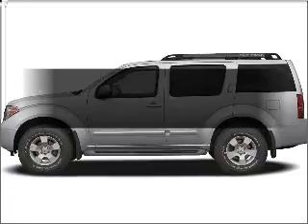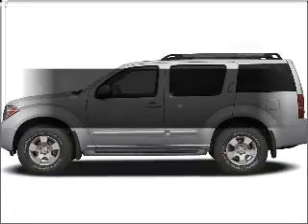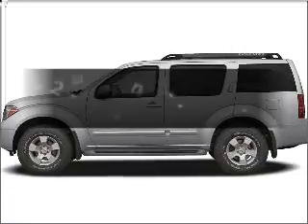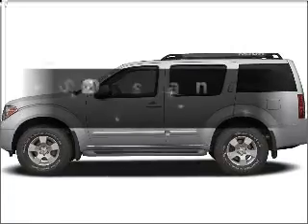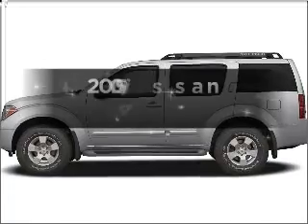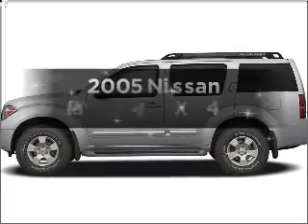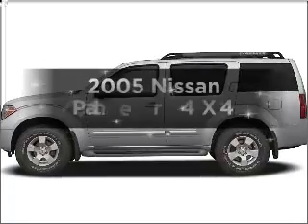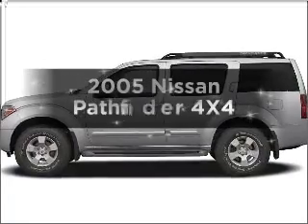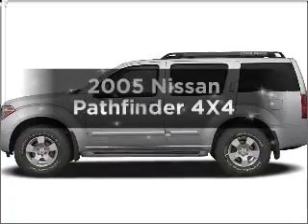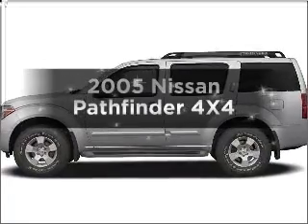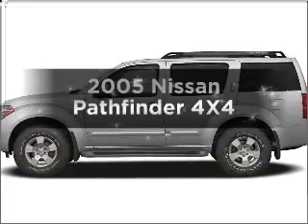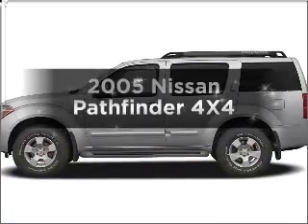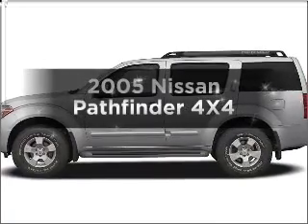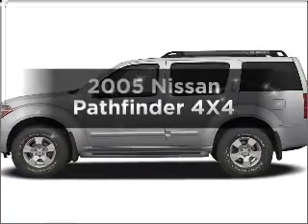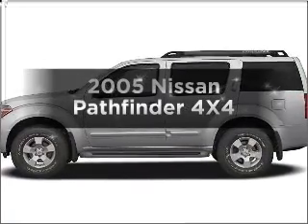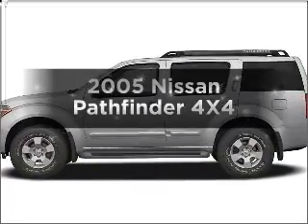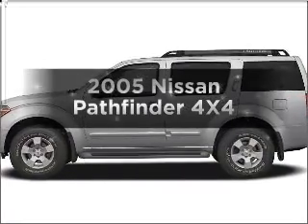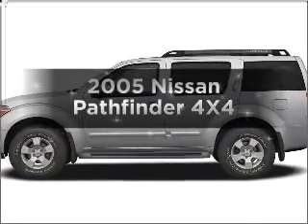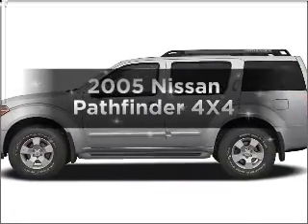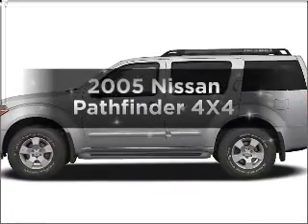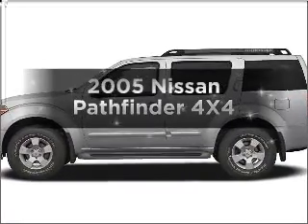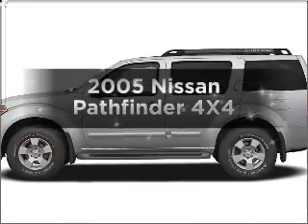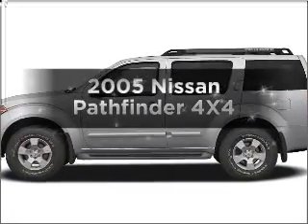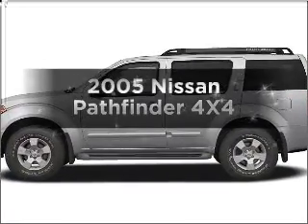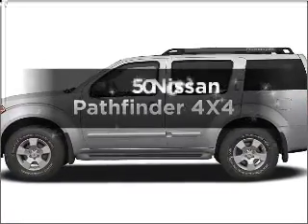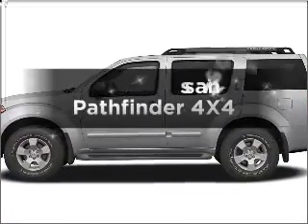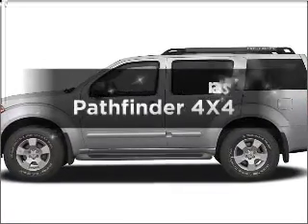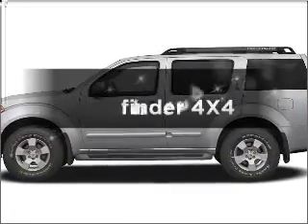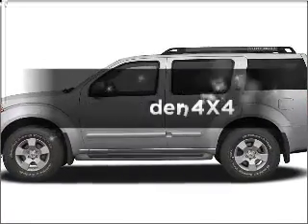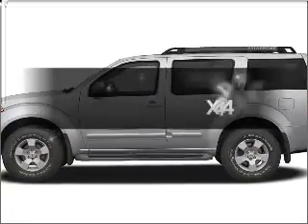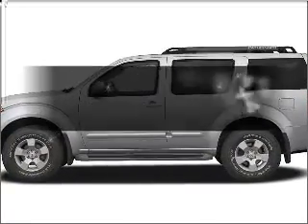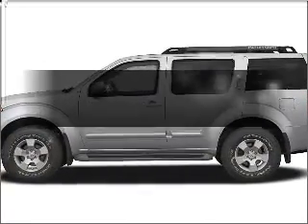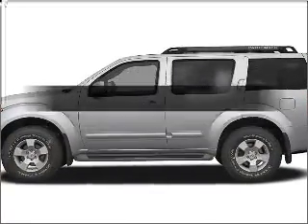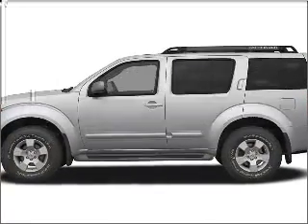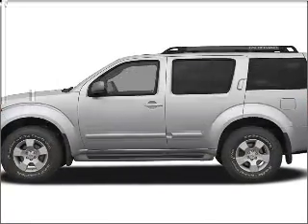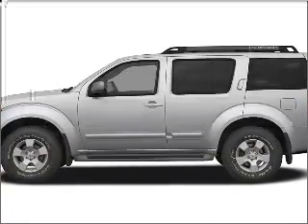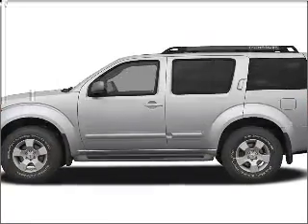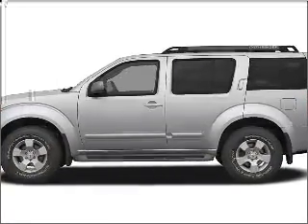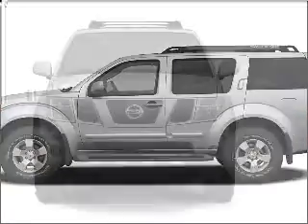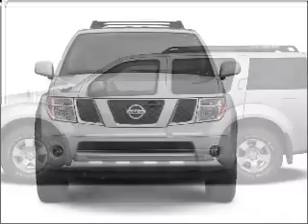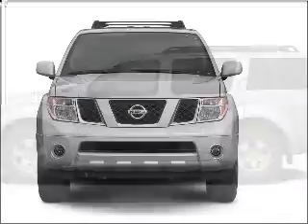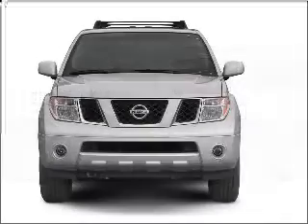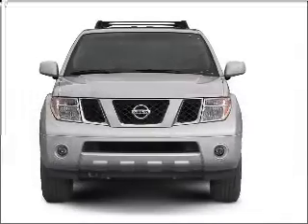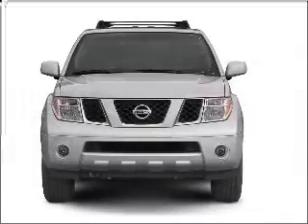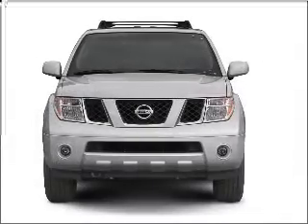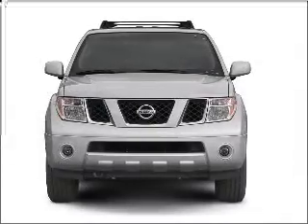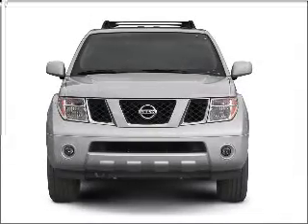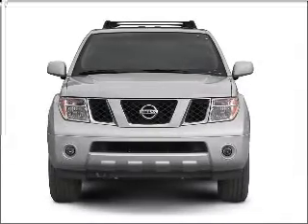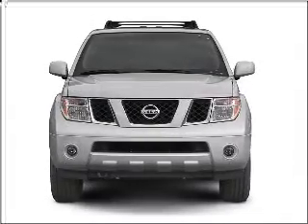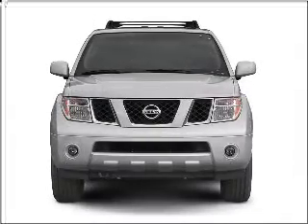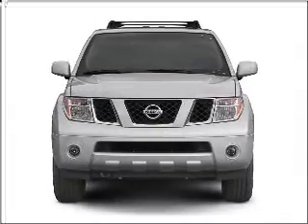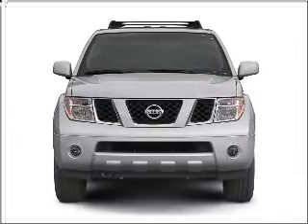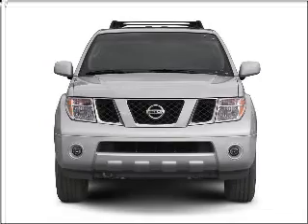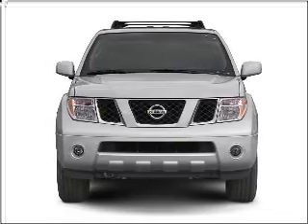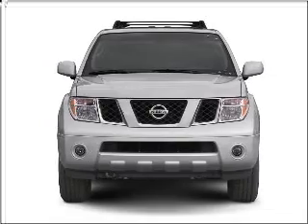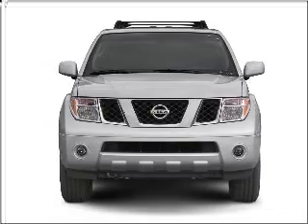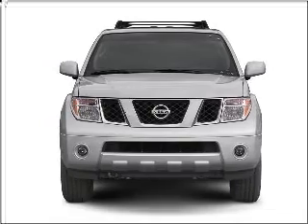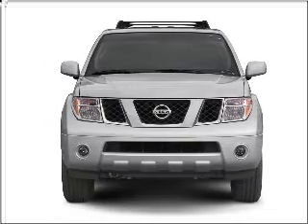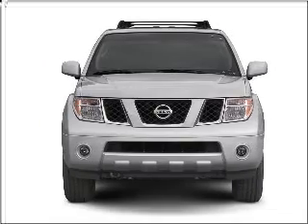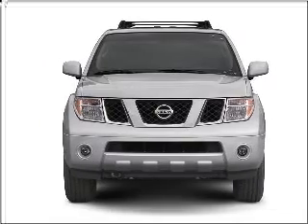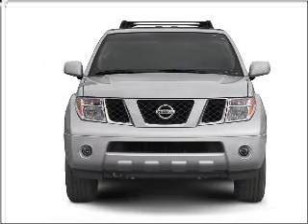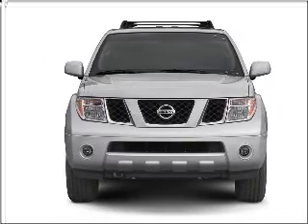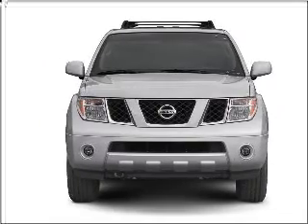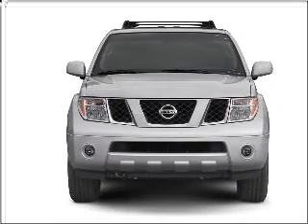Introducing the 2005 Nissan Pathfinder — everything you need under one roof with this great vehicle.